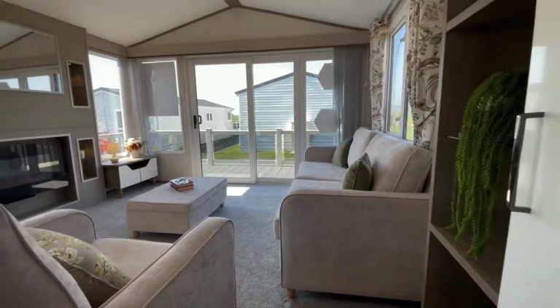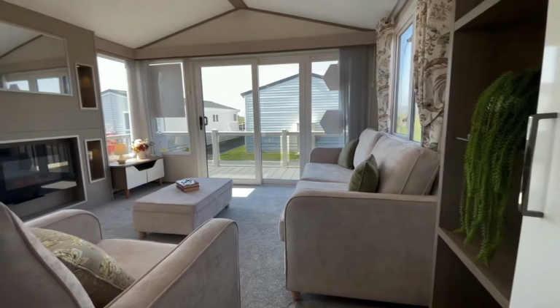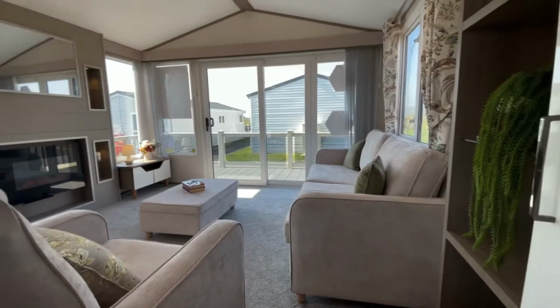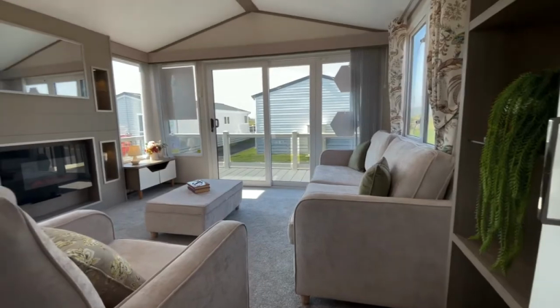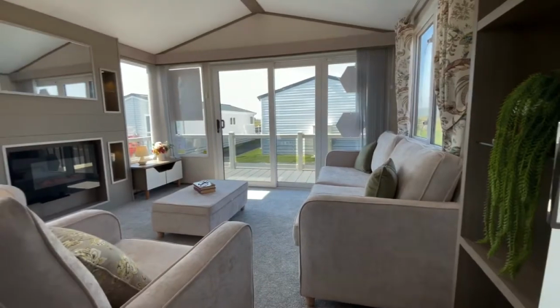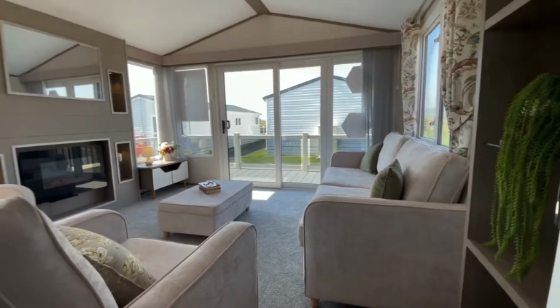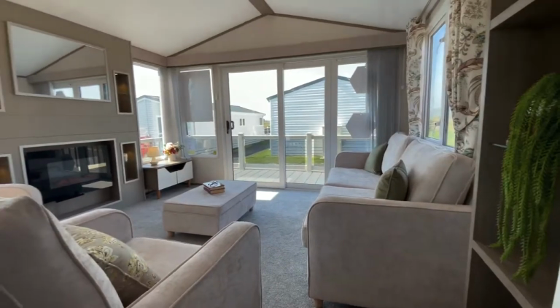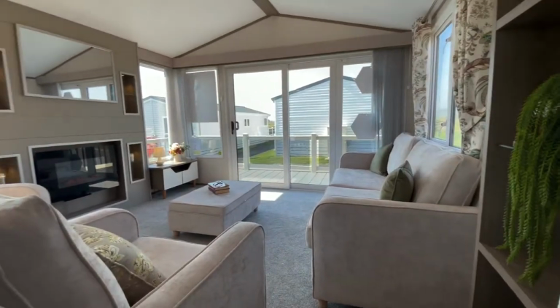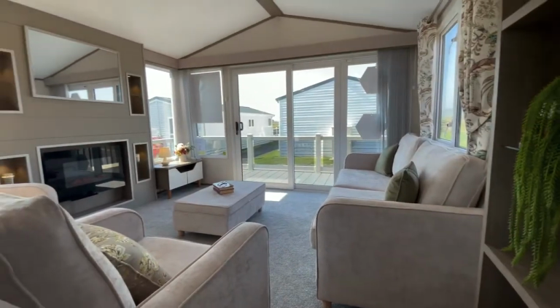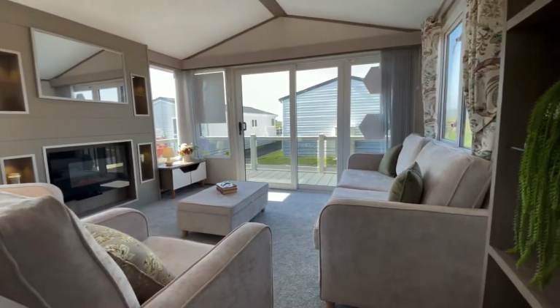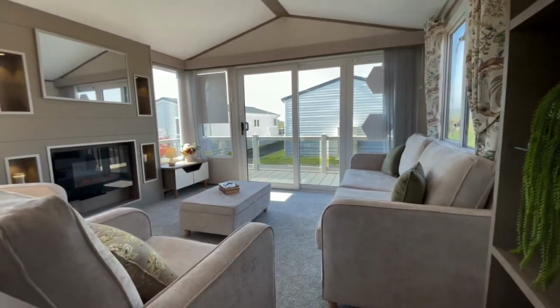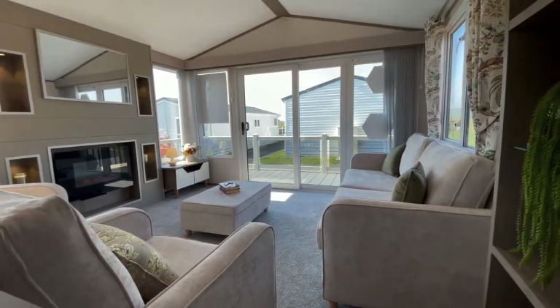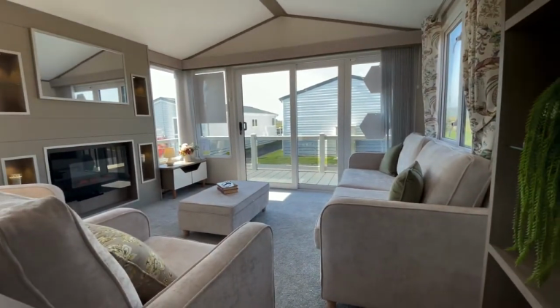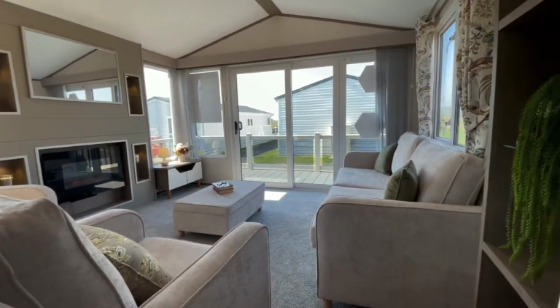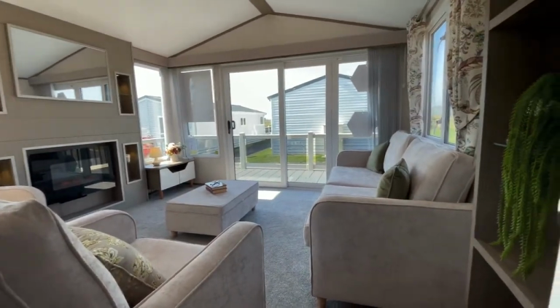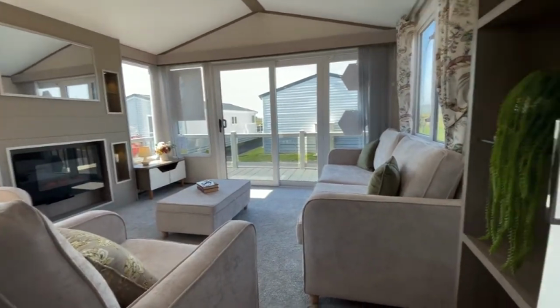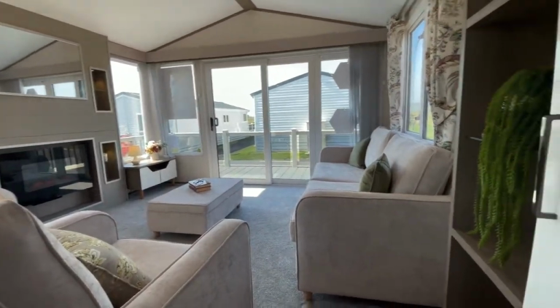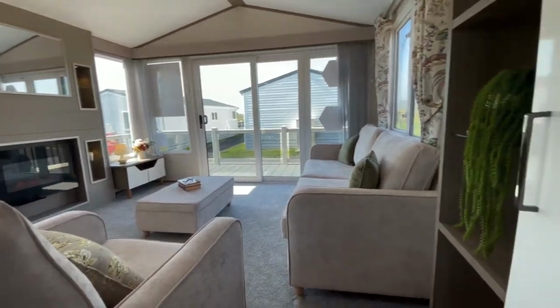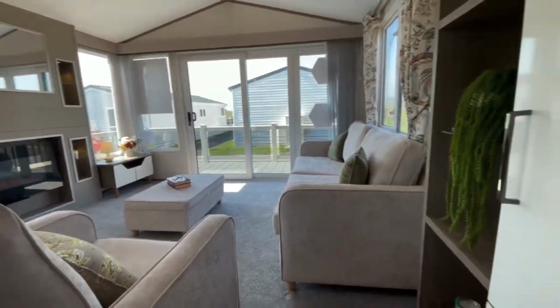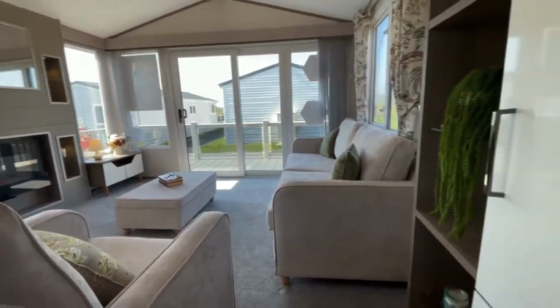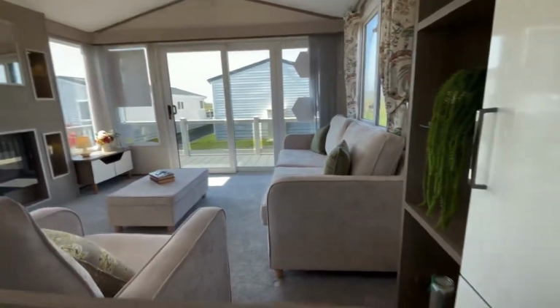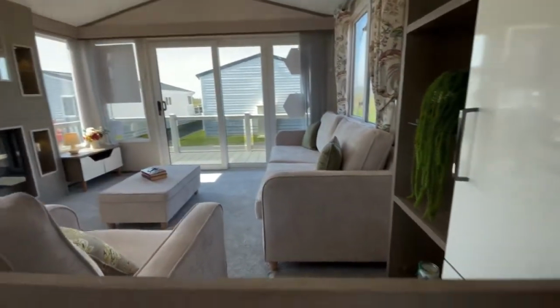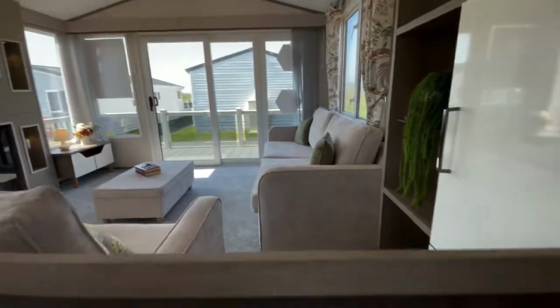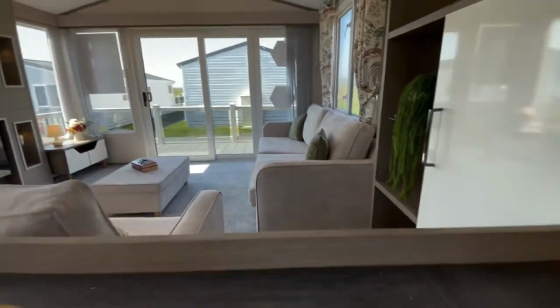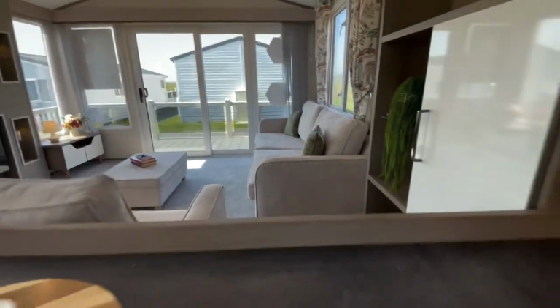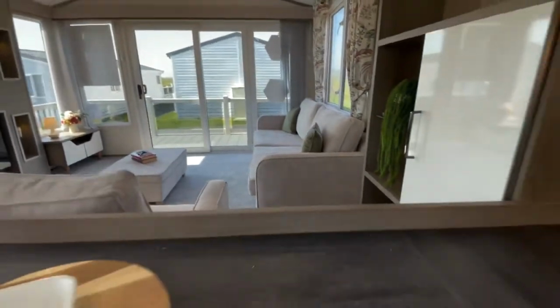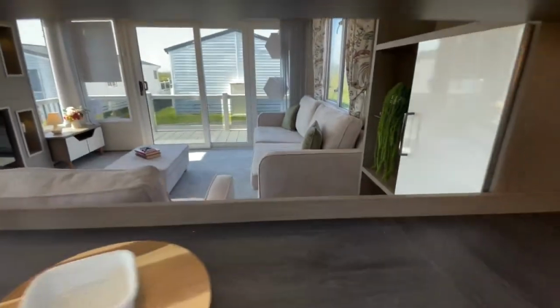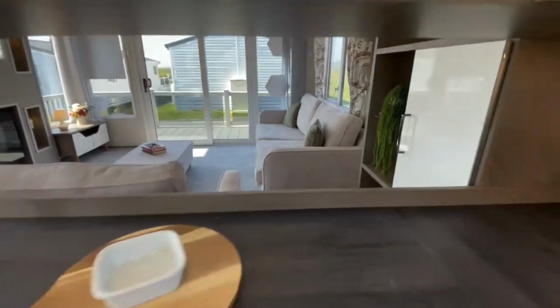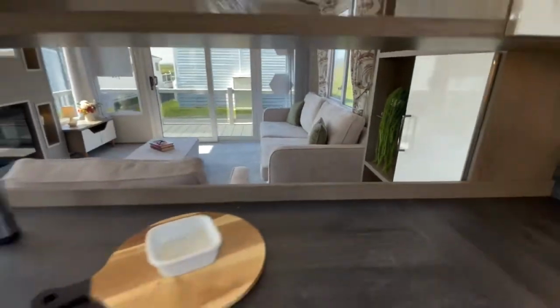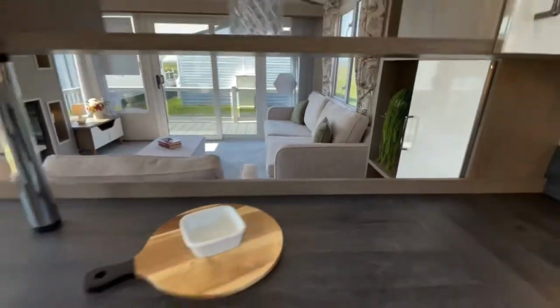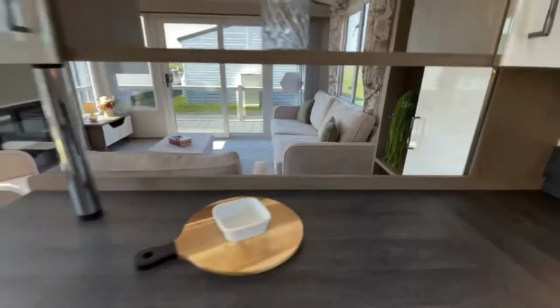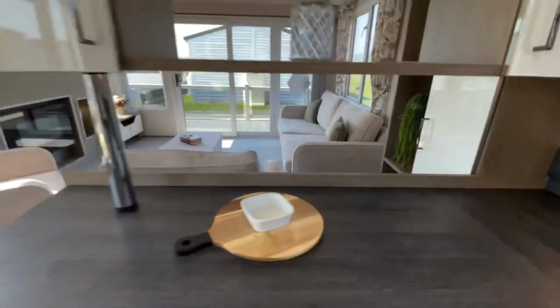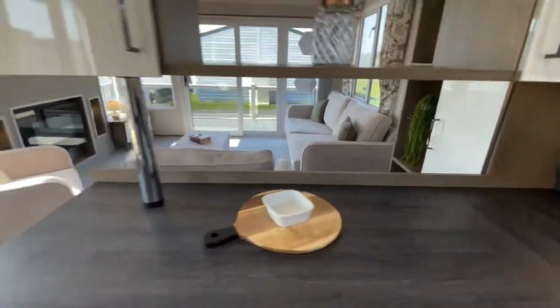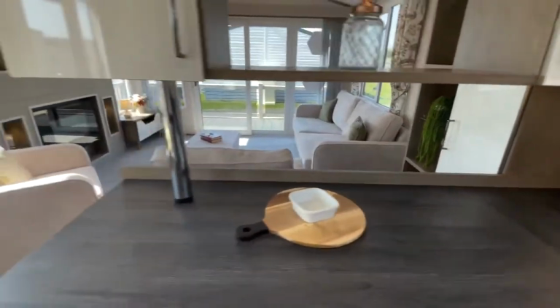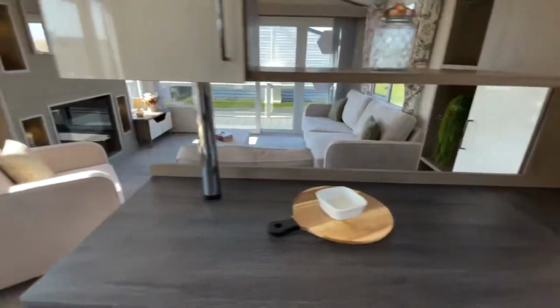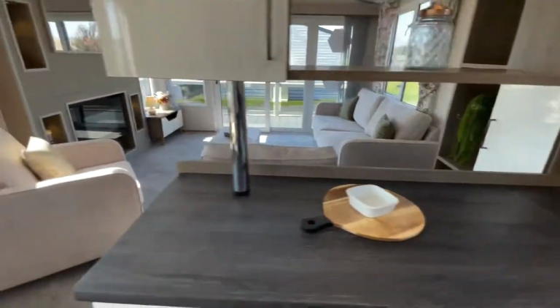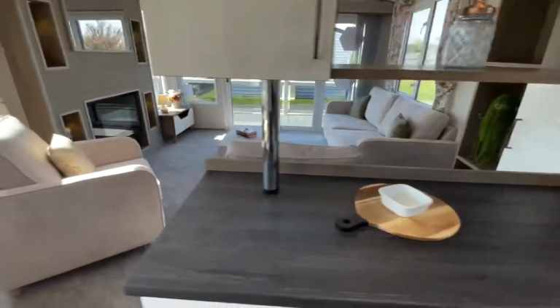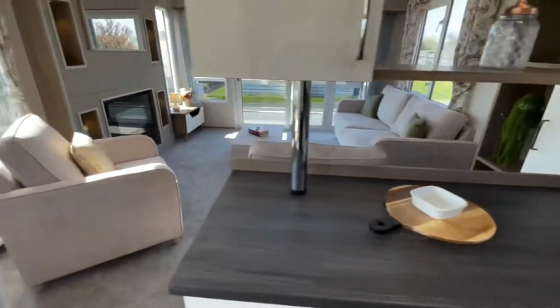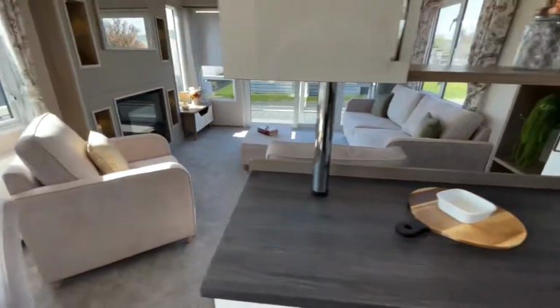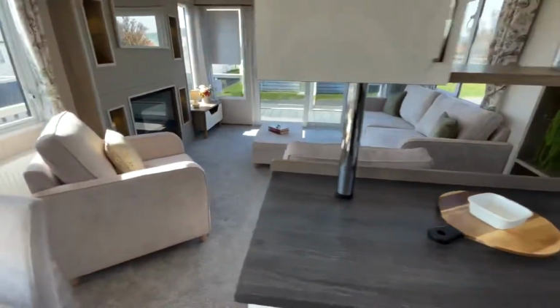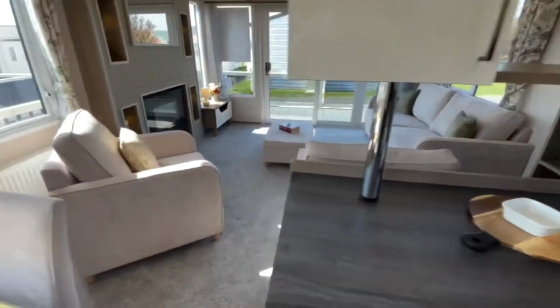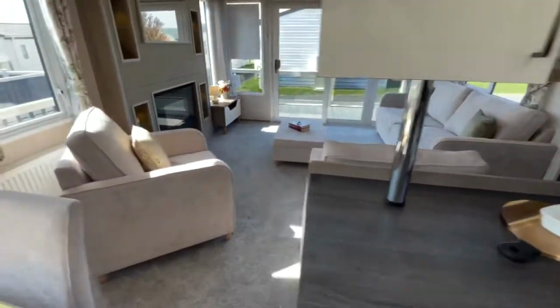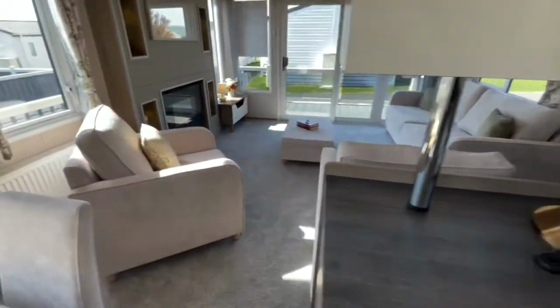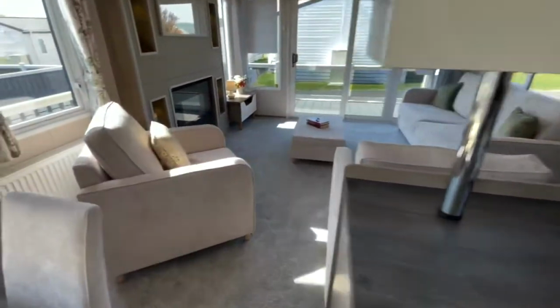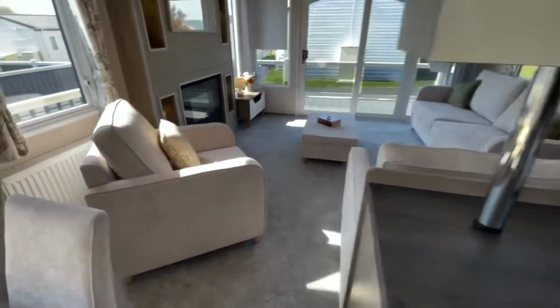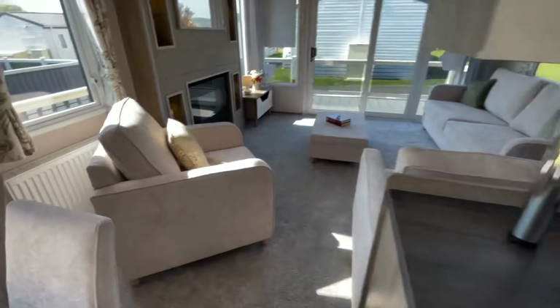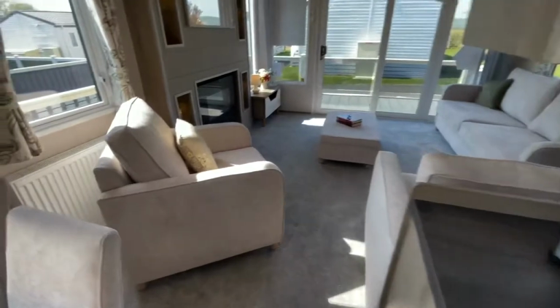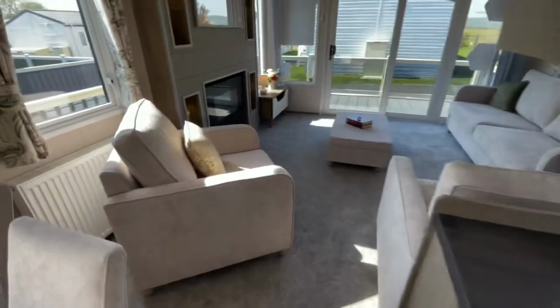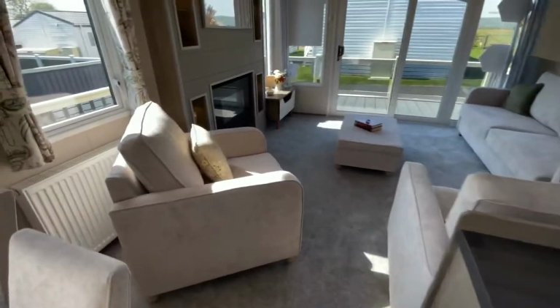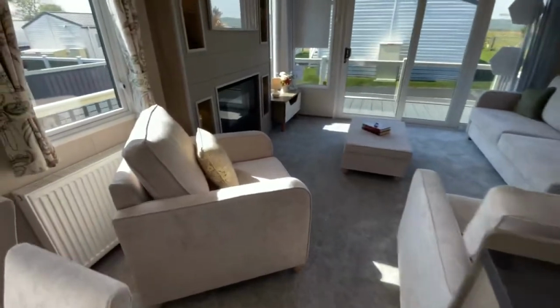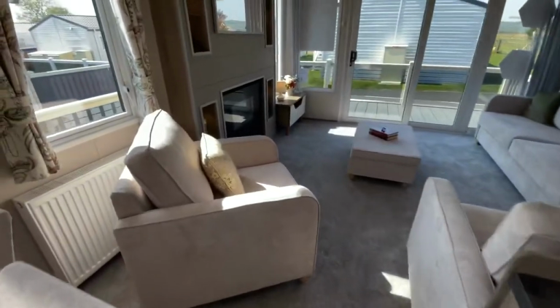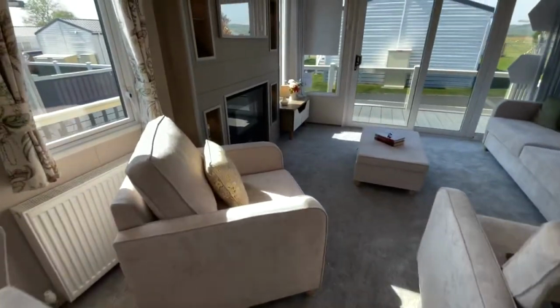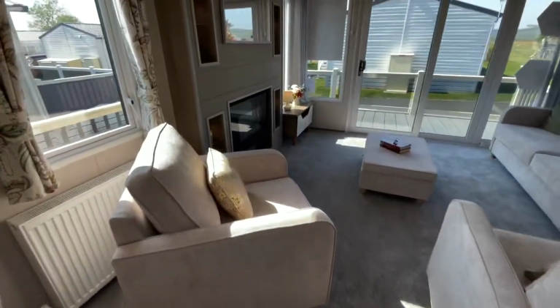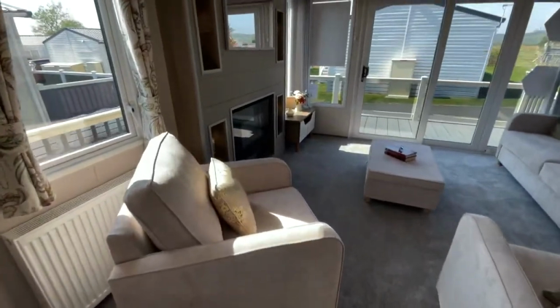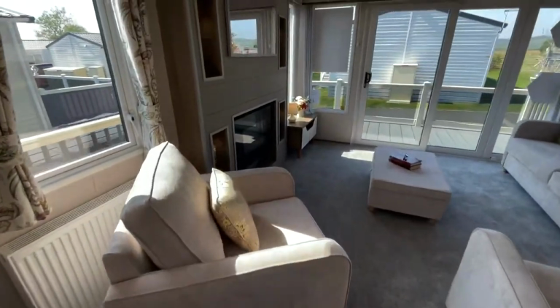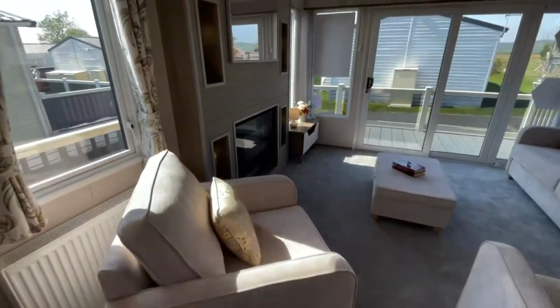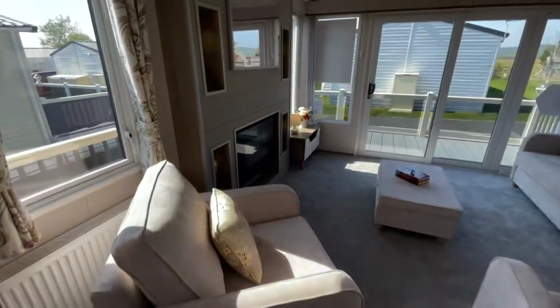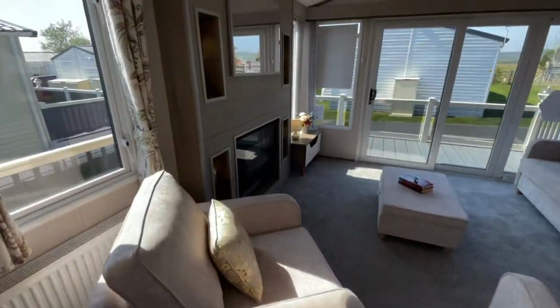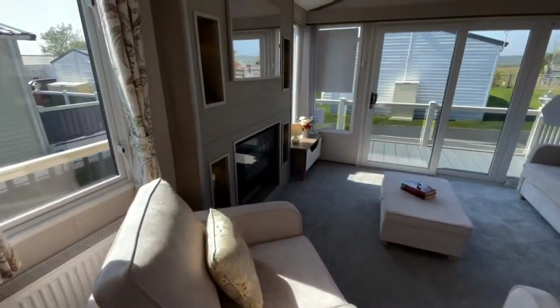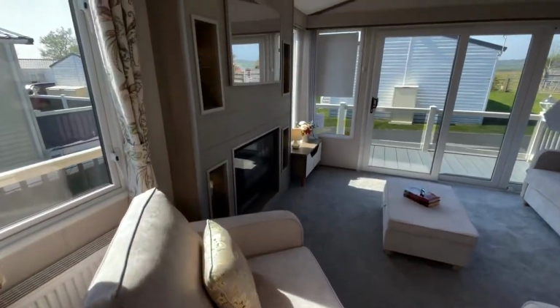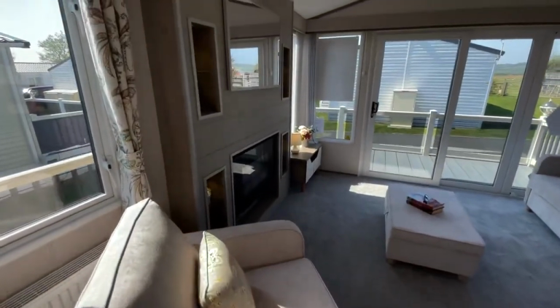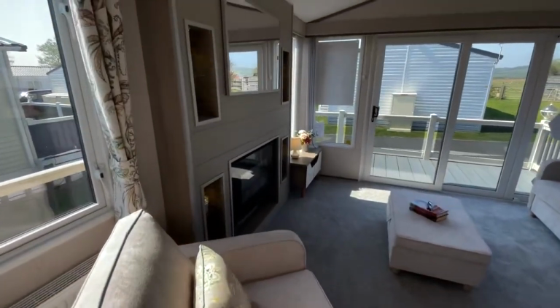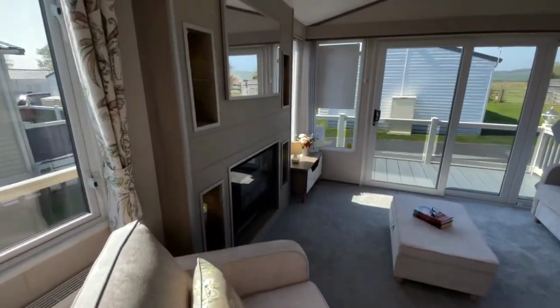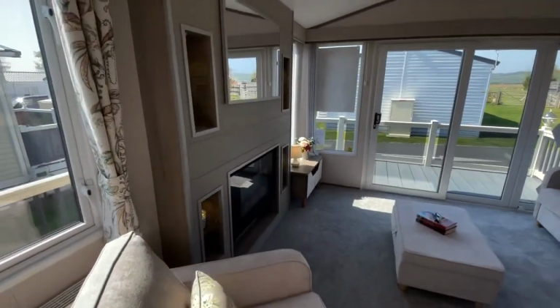Beautiful living room with freestanding furniture, sliding patio doors, and electric fire.